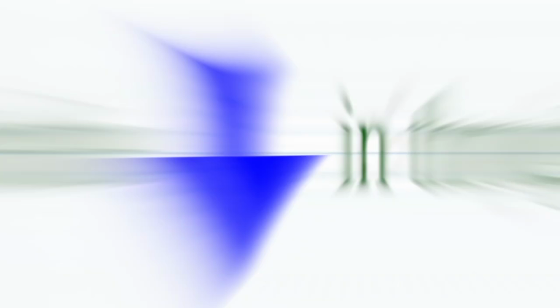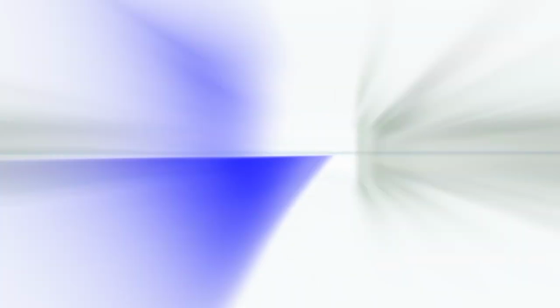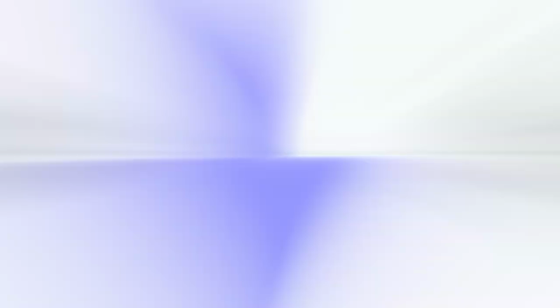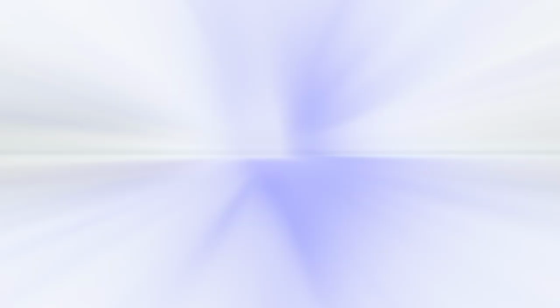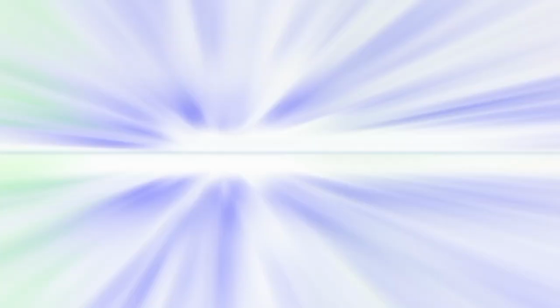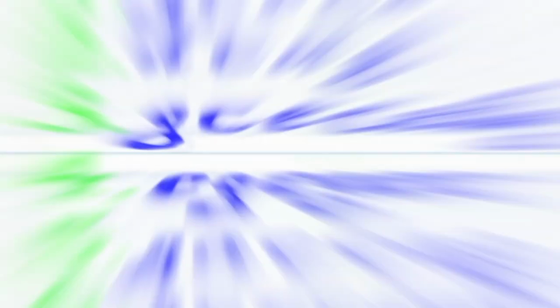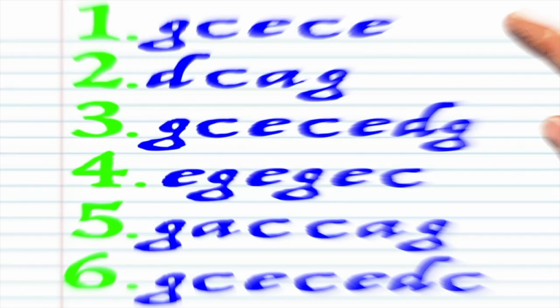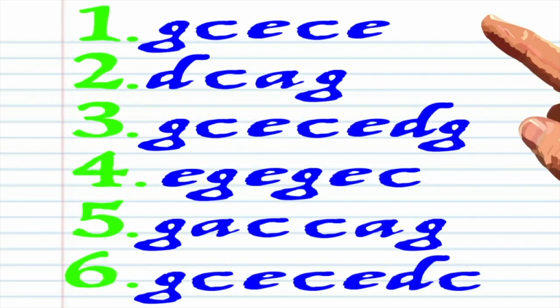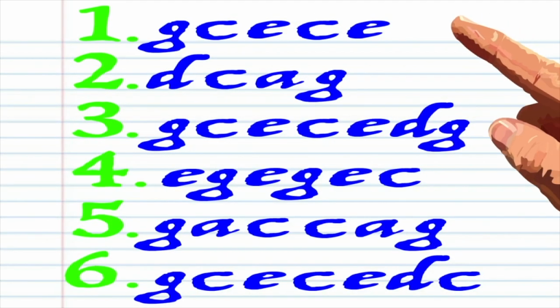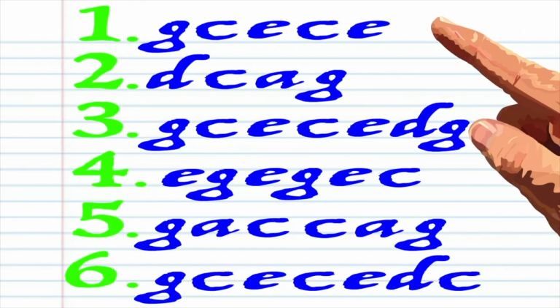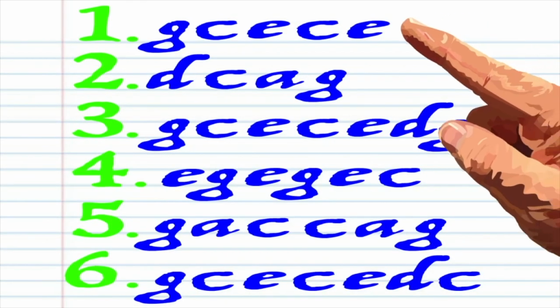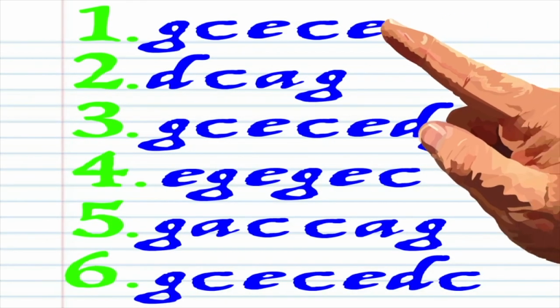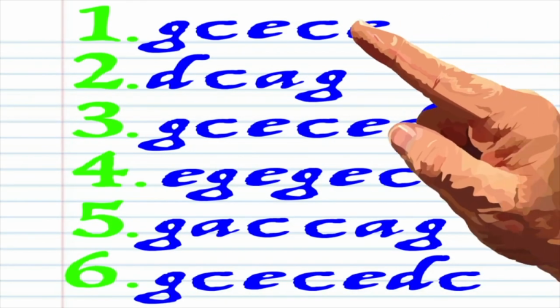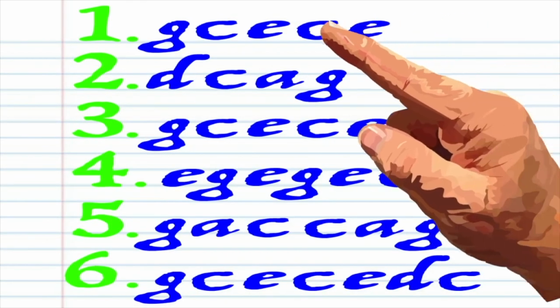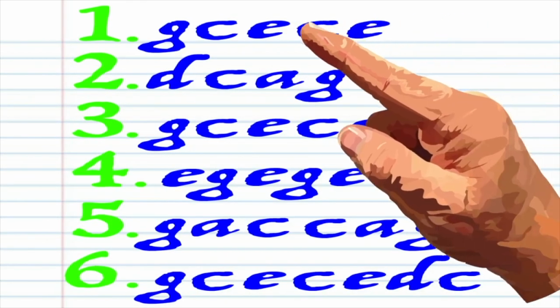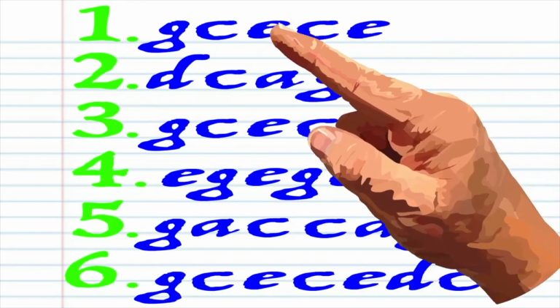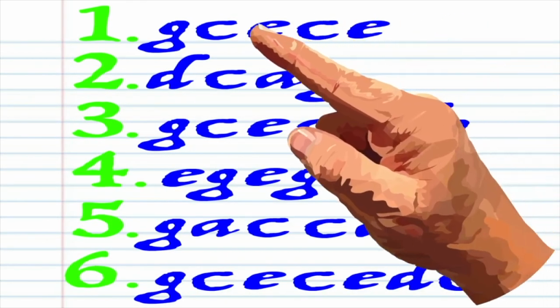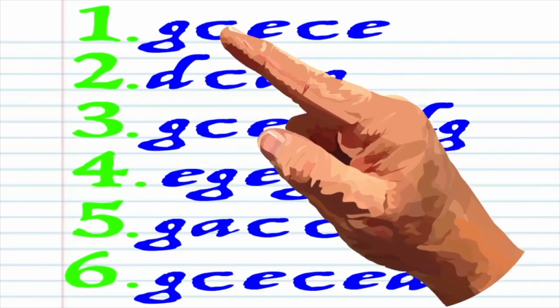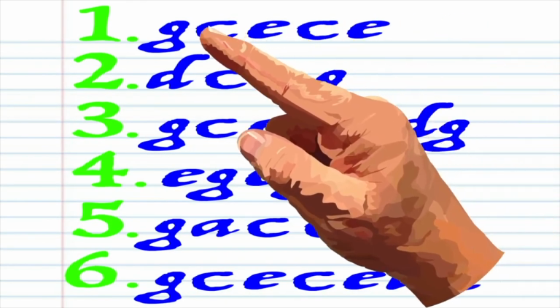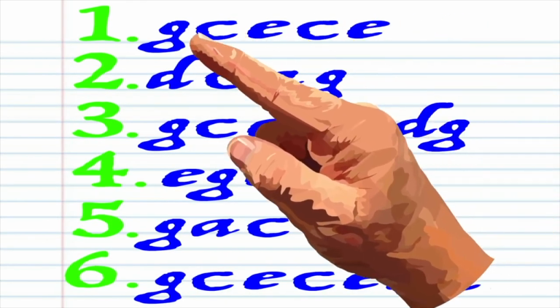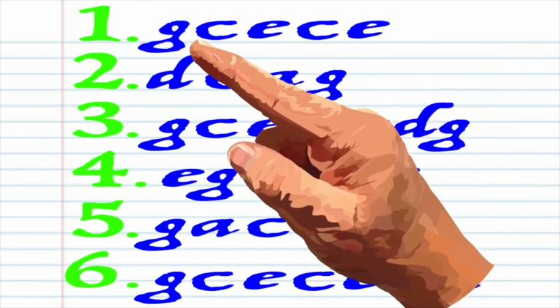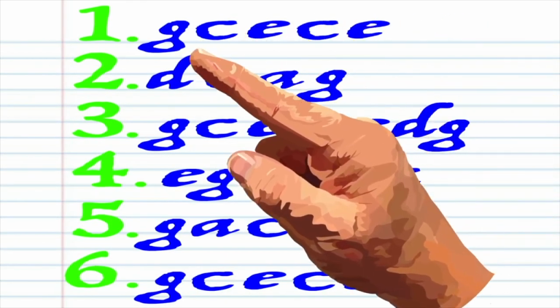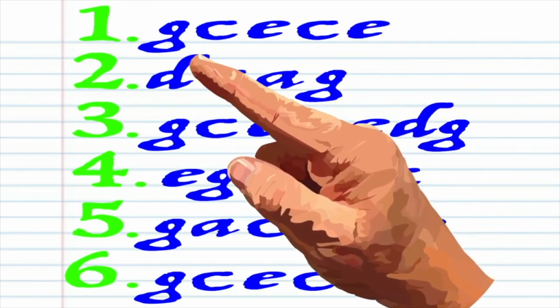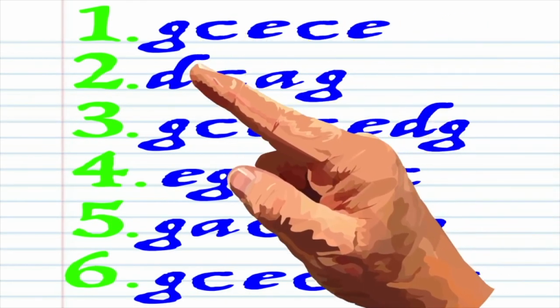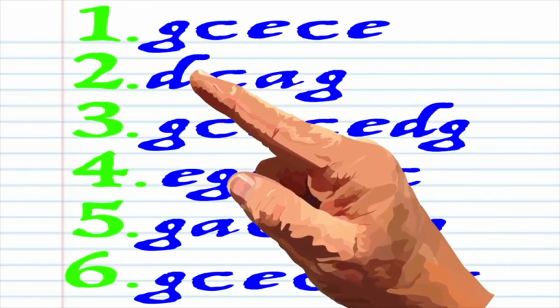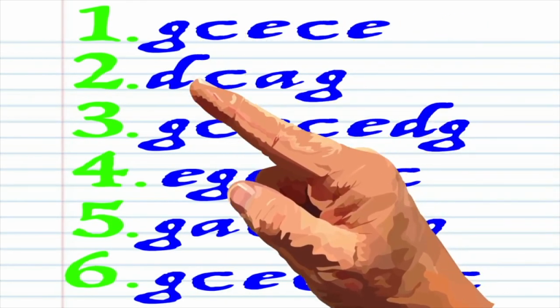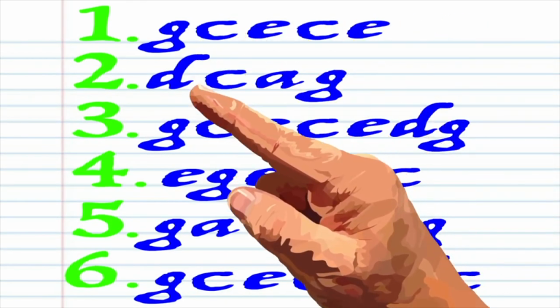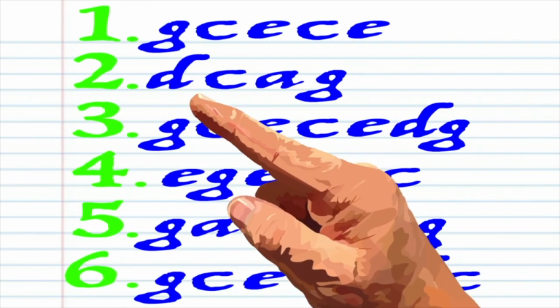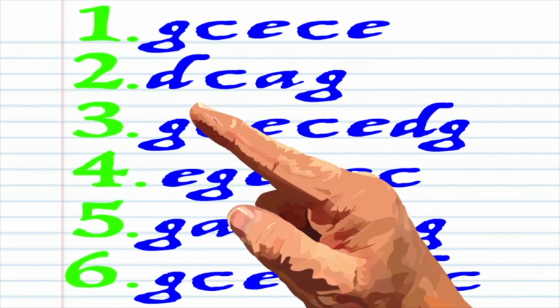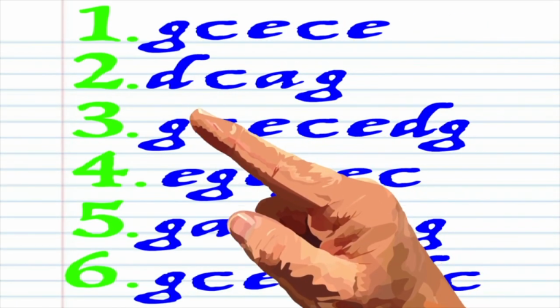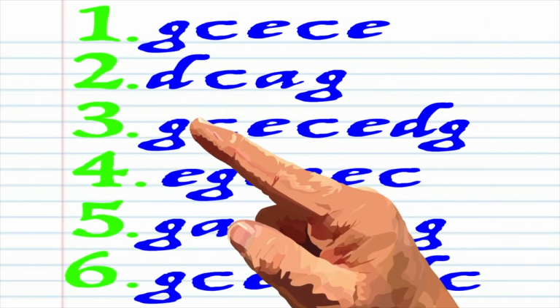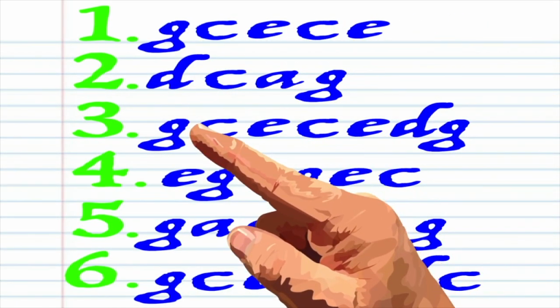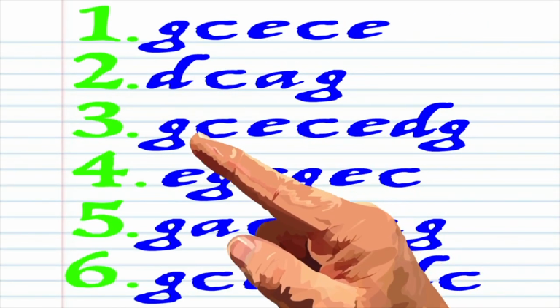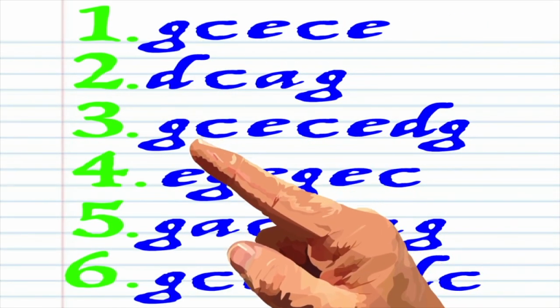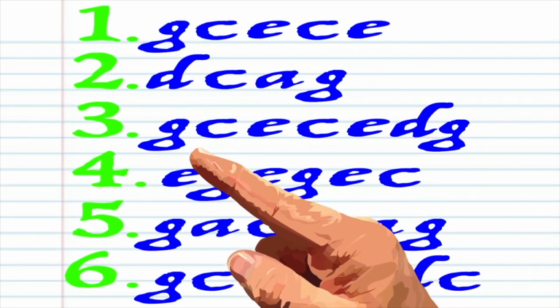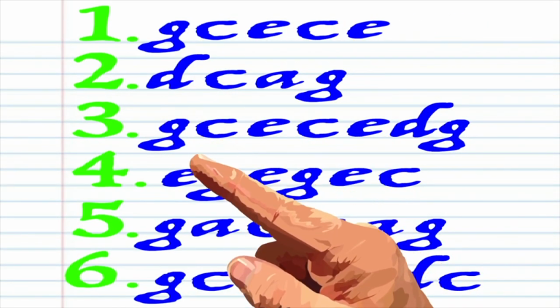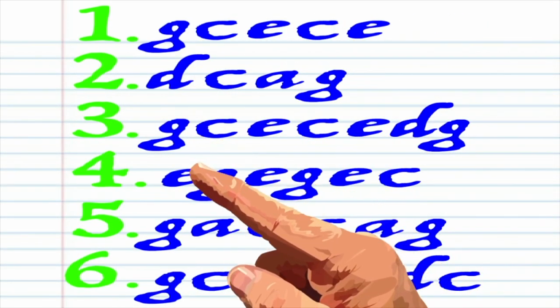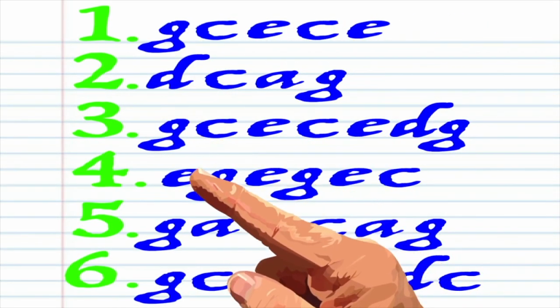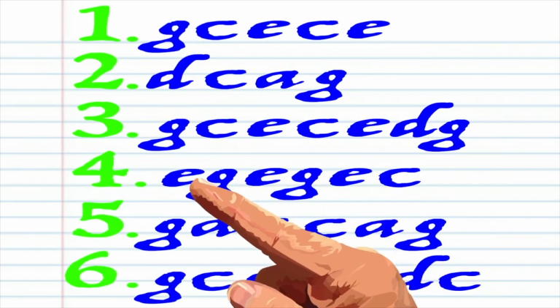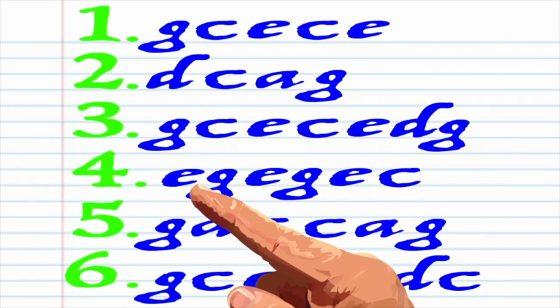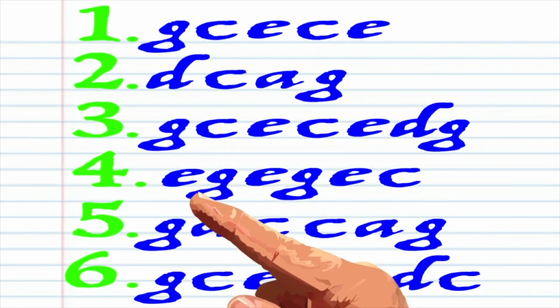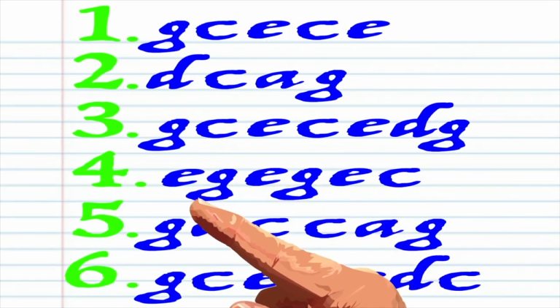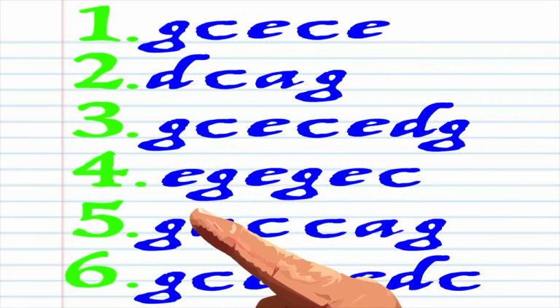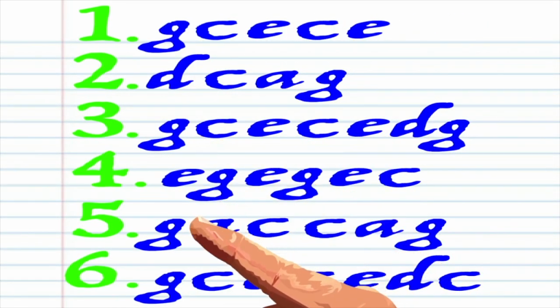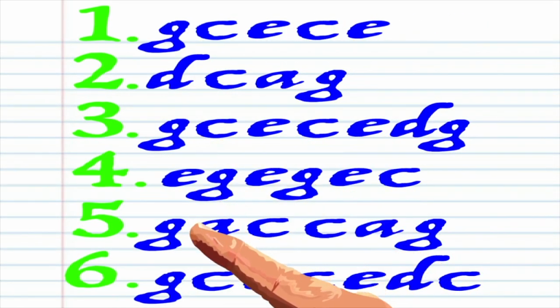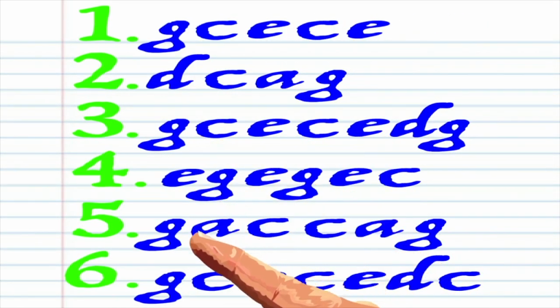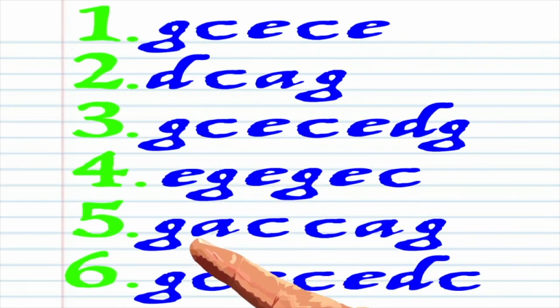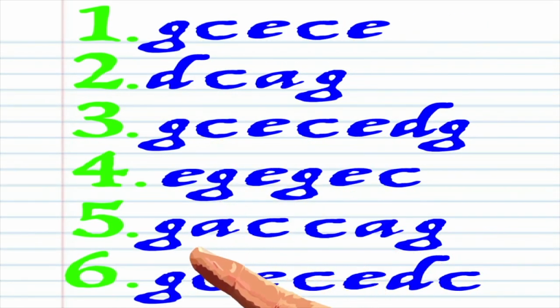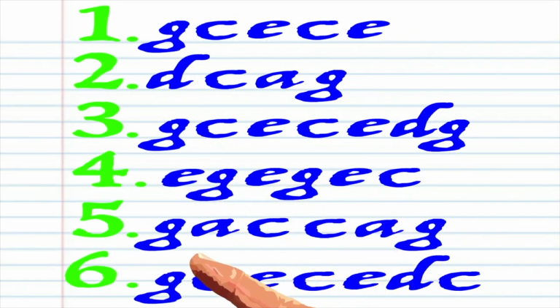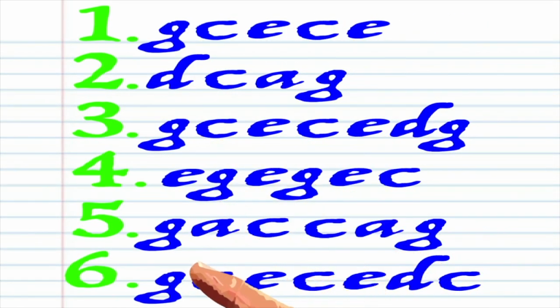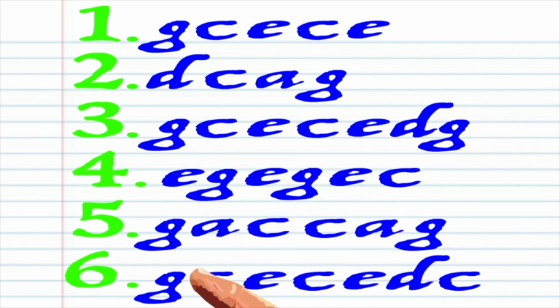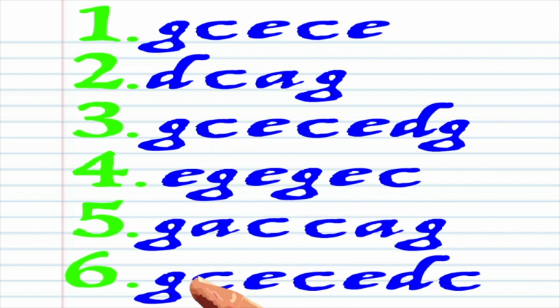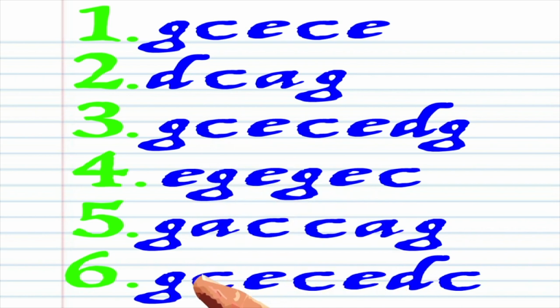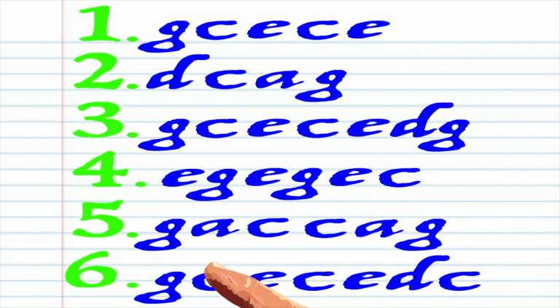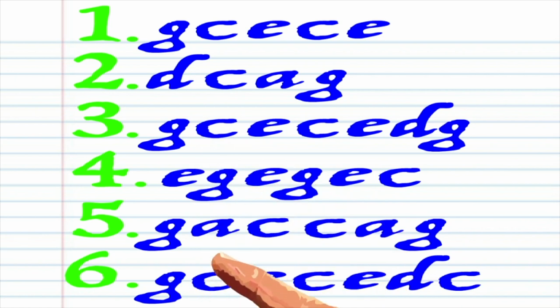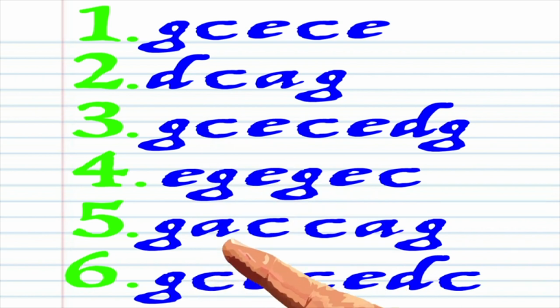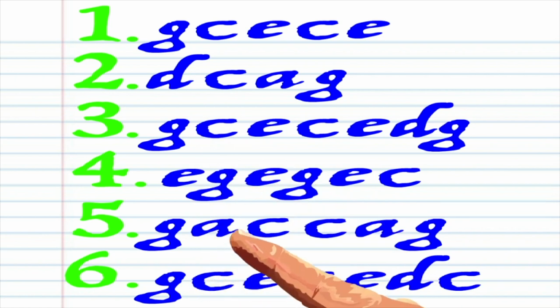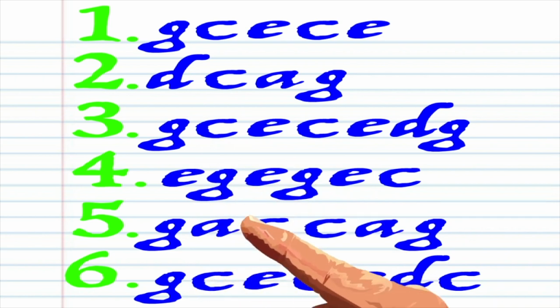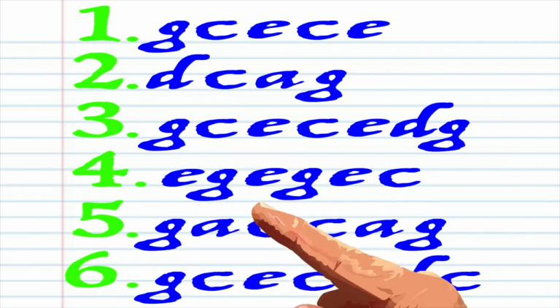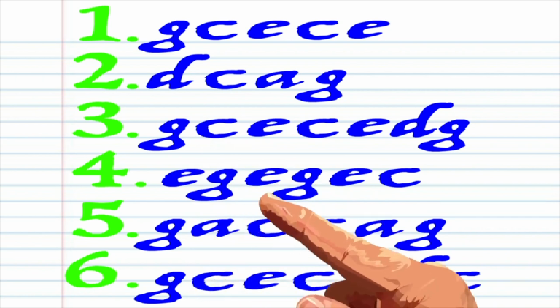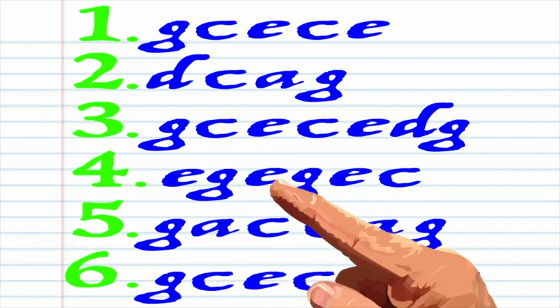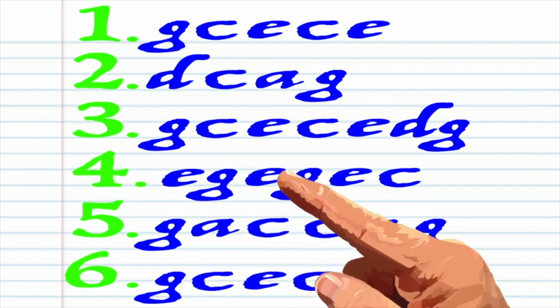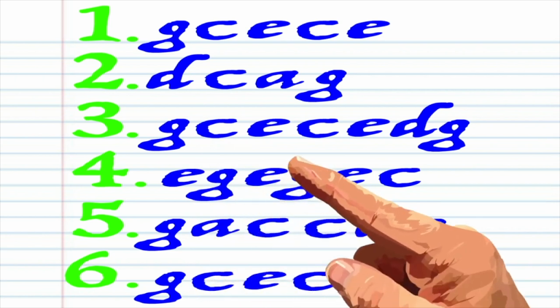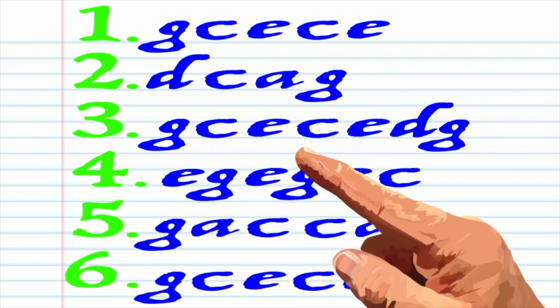Here is what Amazing Grace looks like when it's written down in the actual key of C.